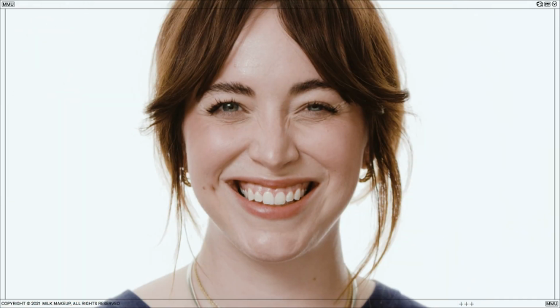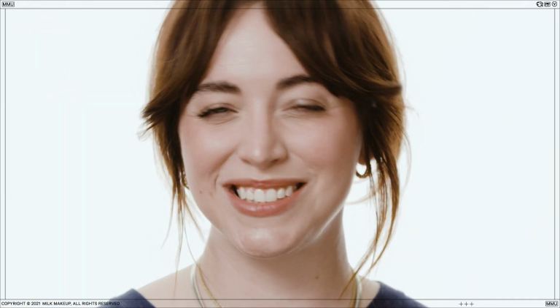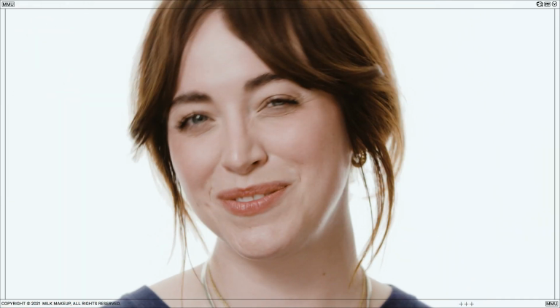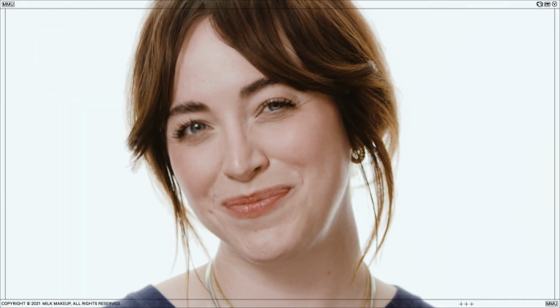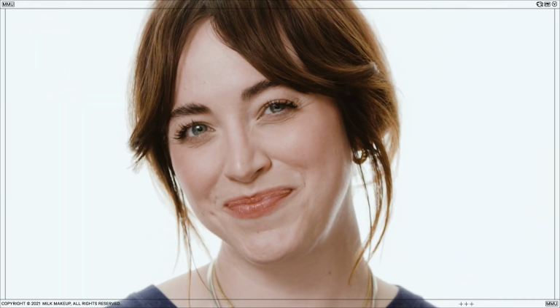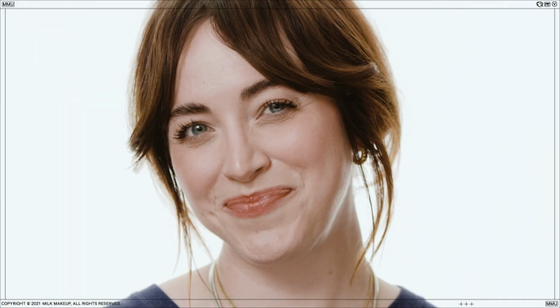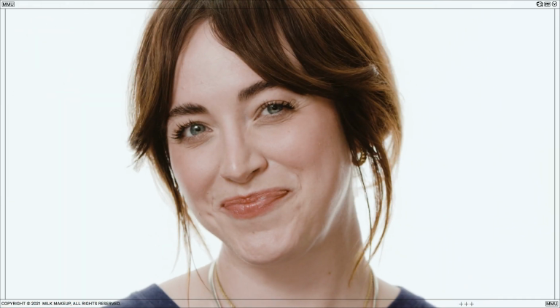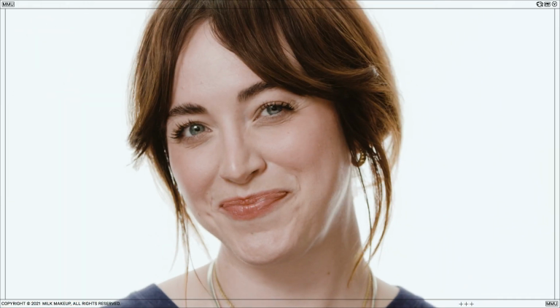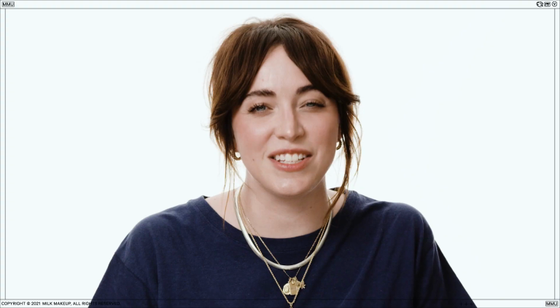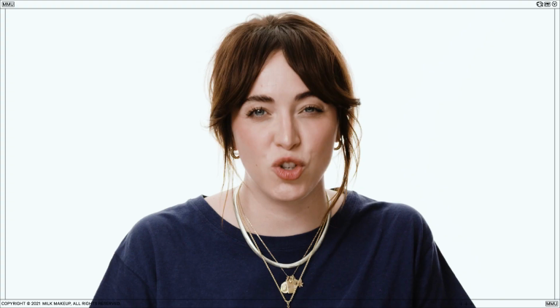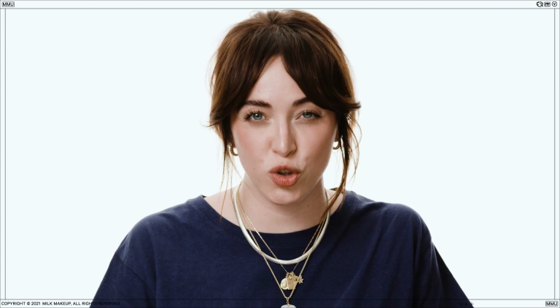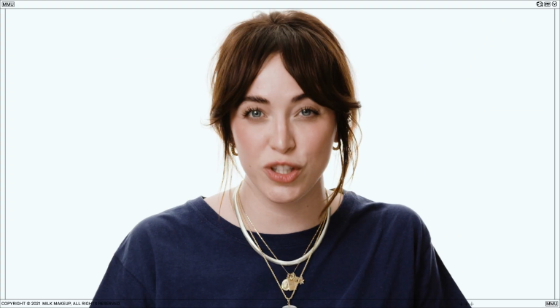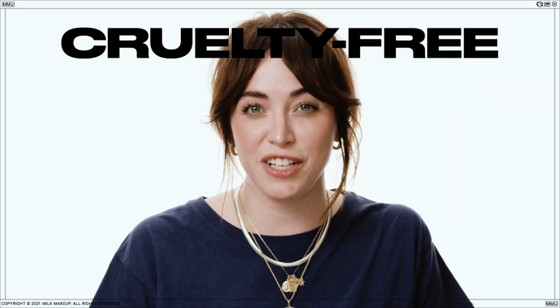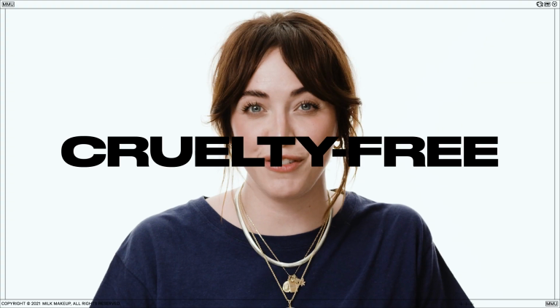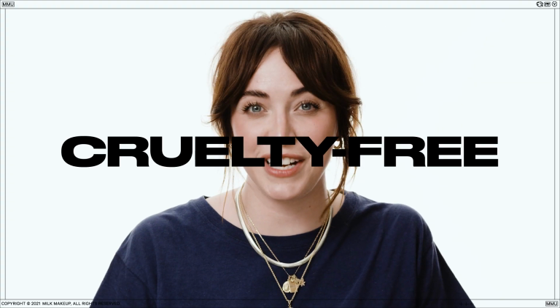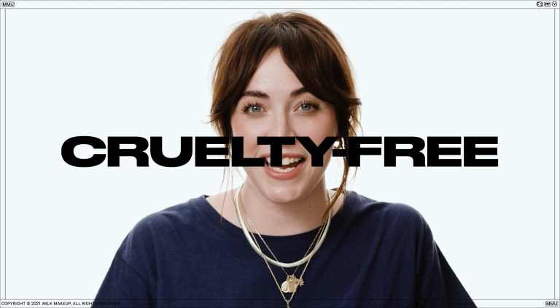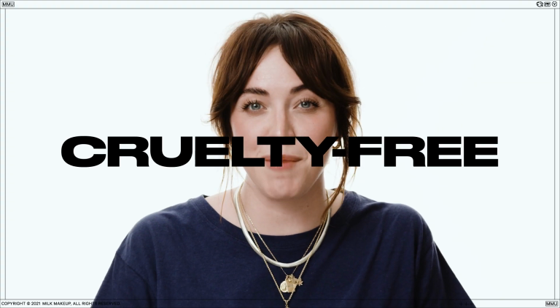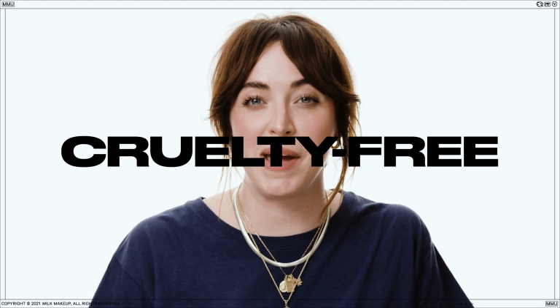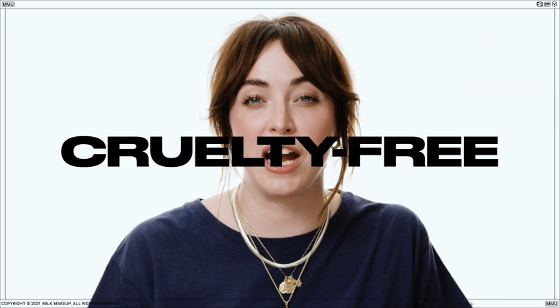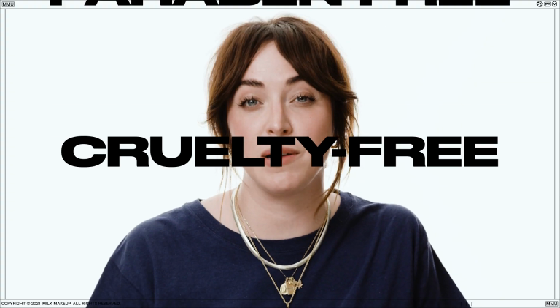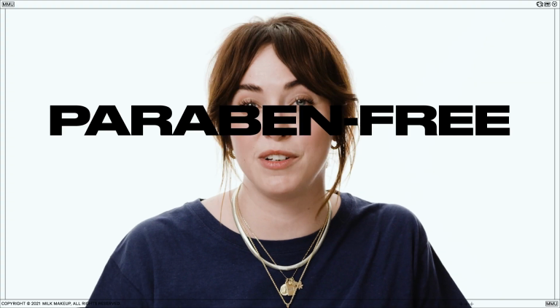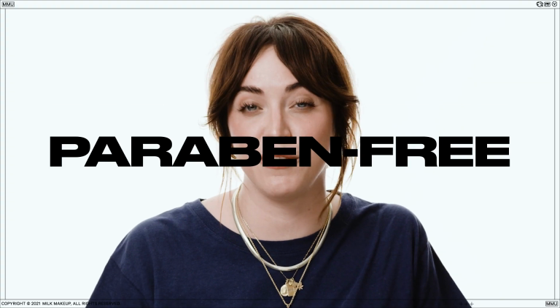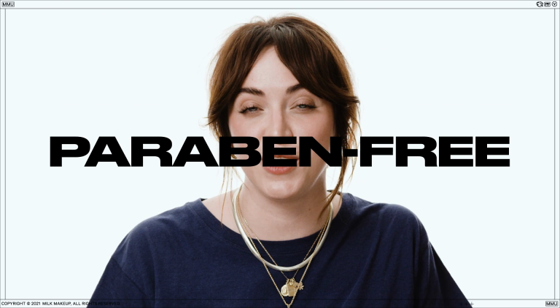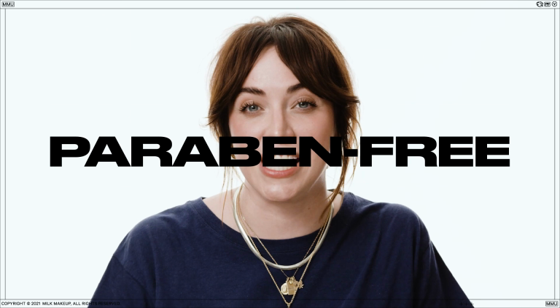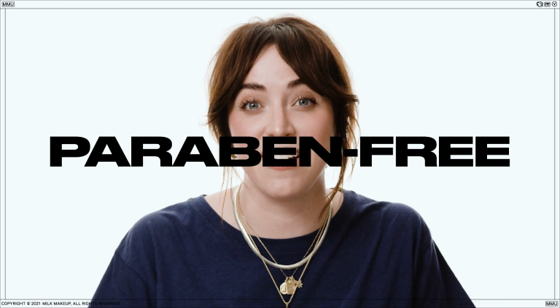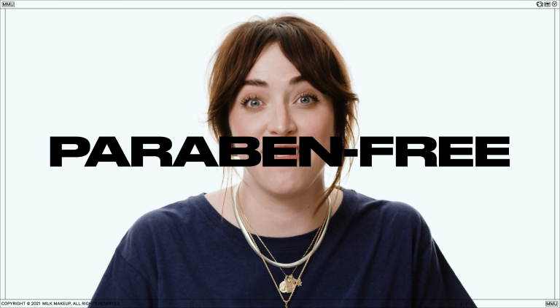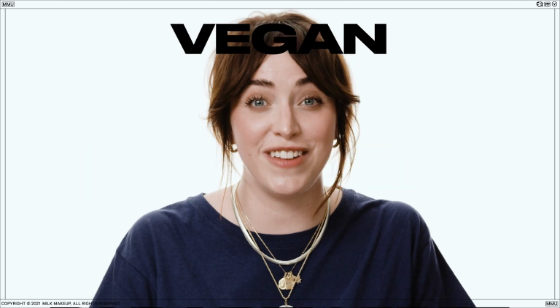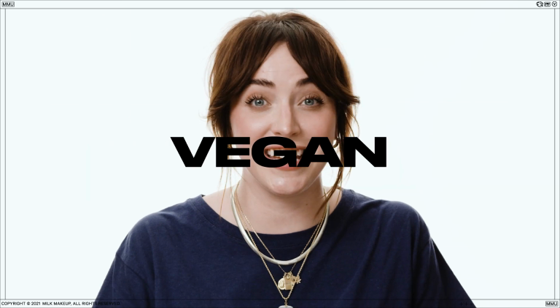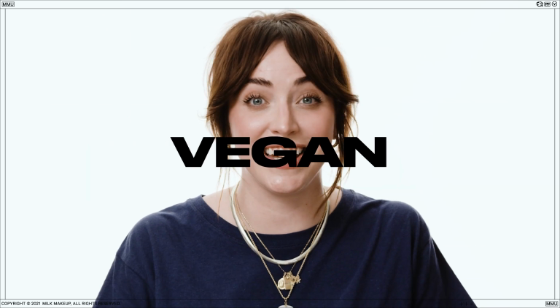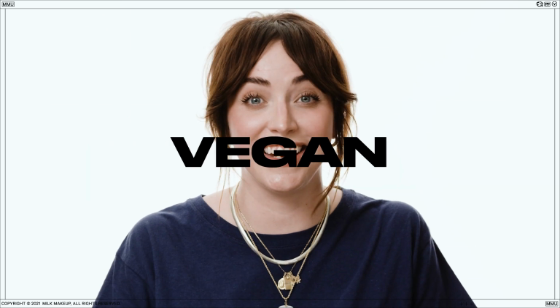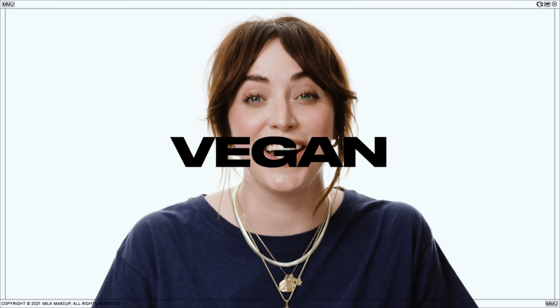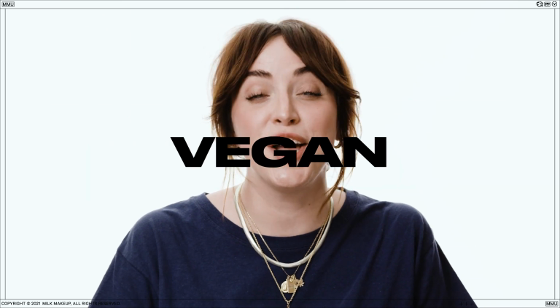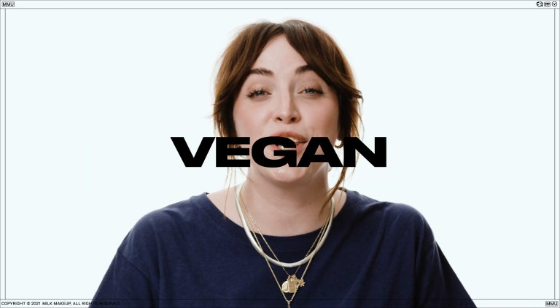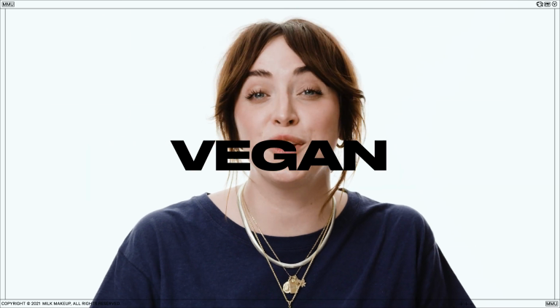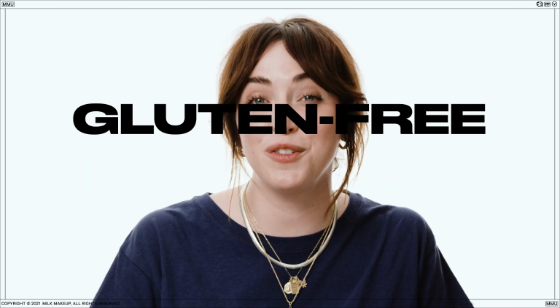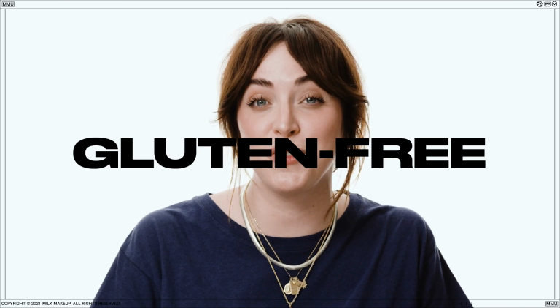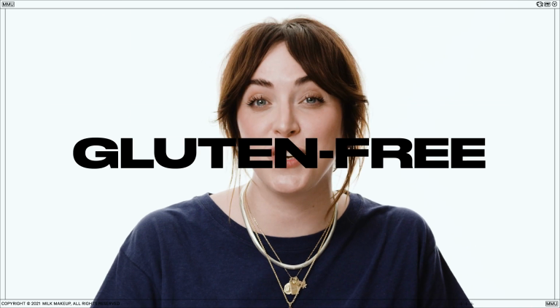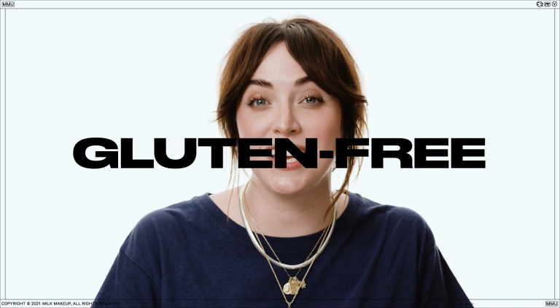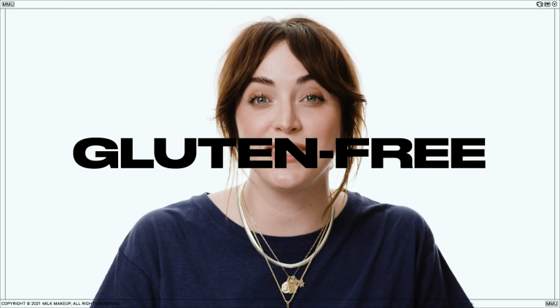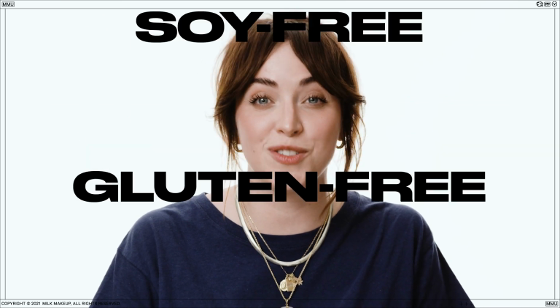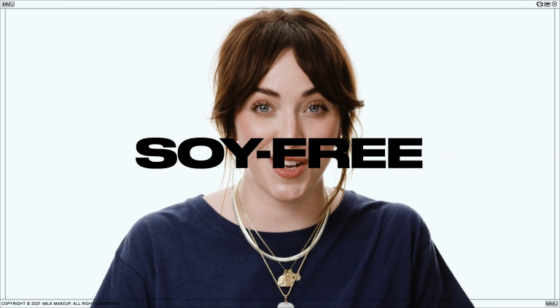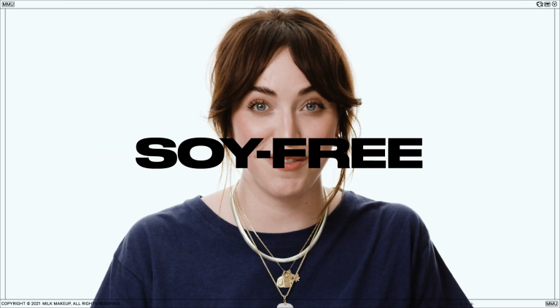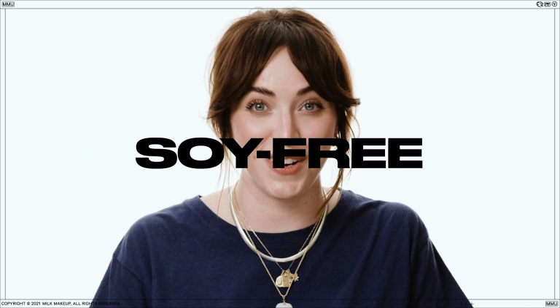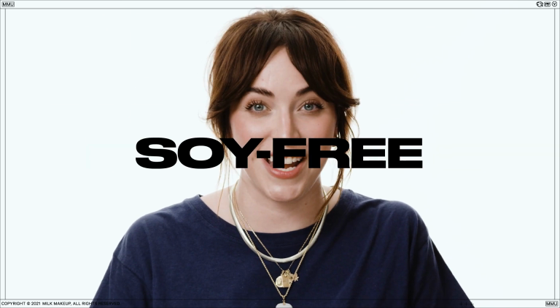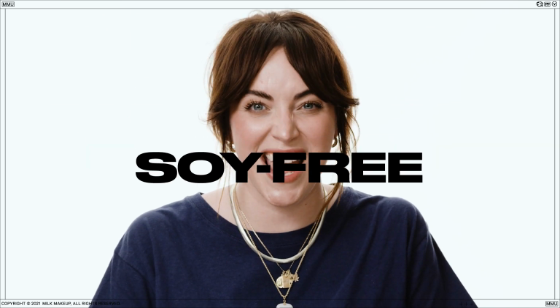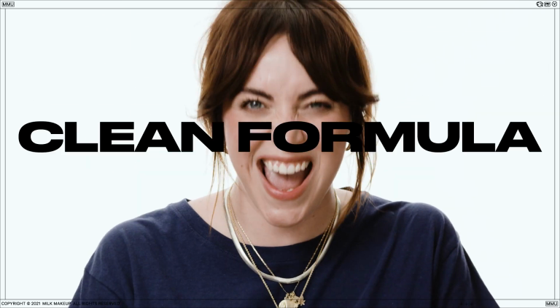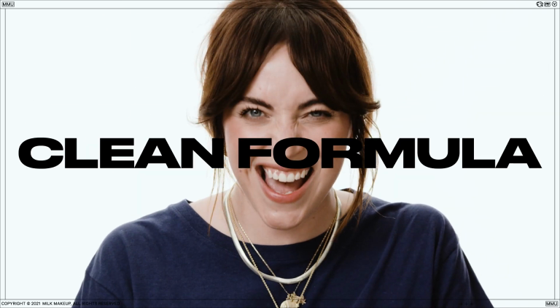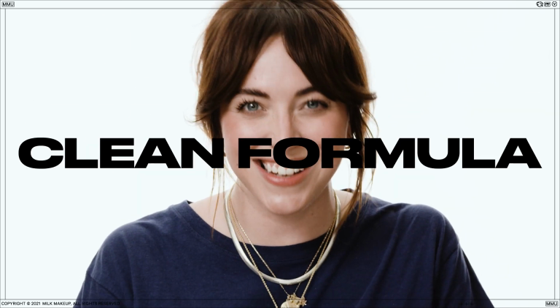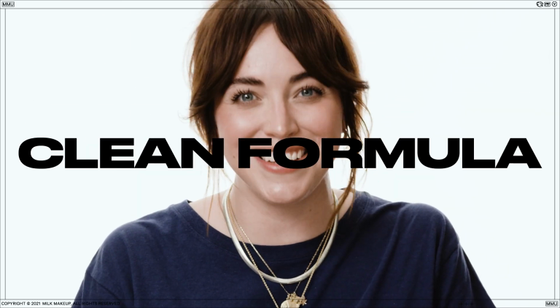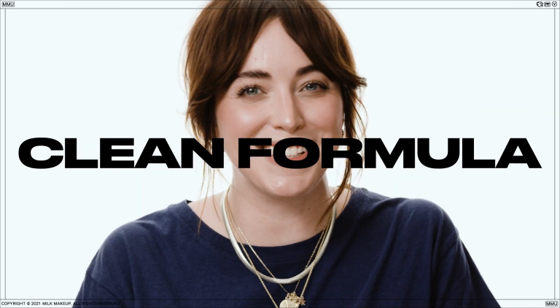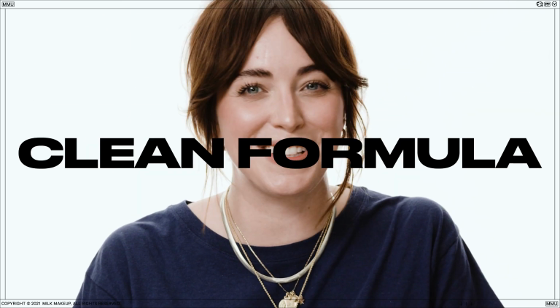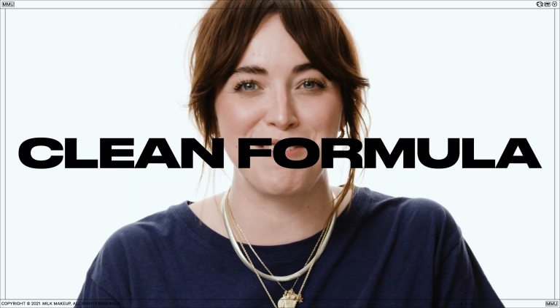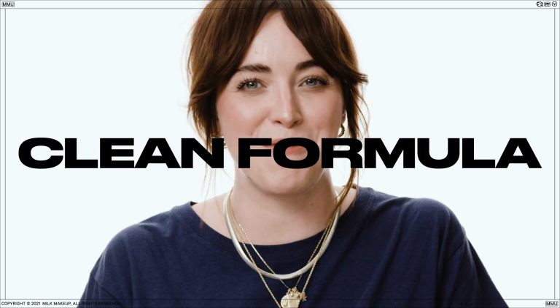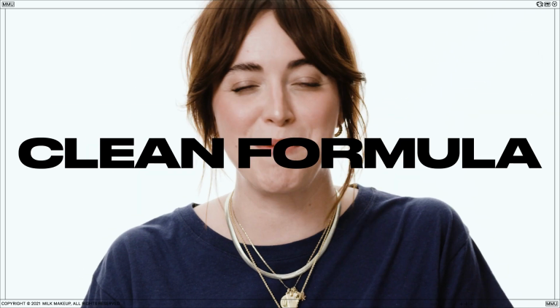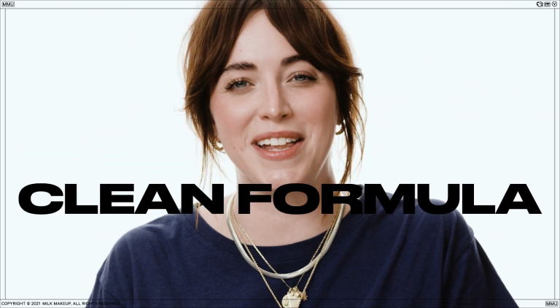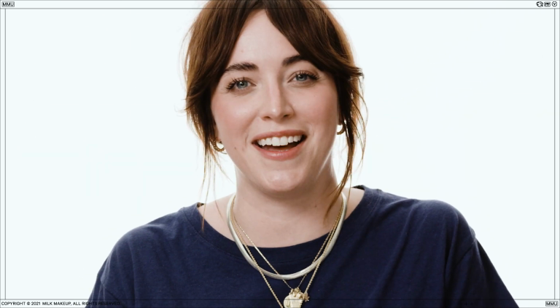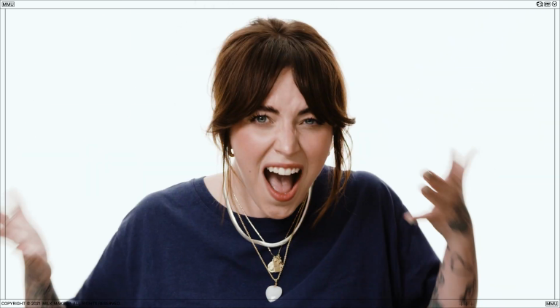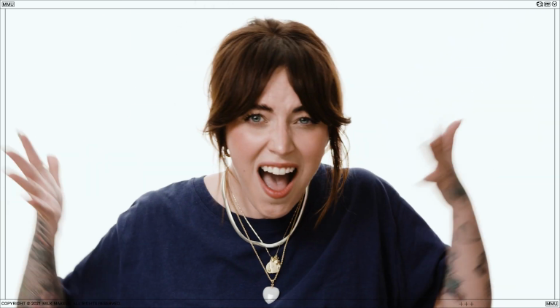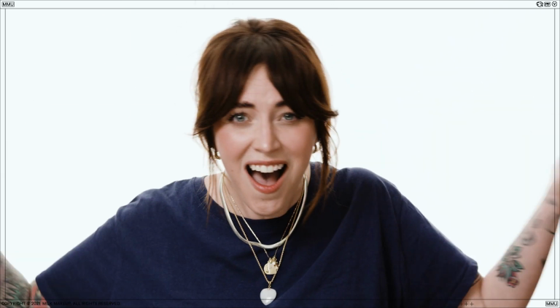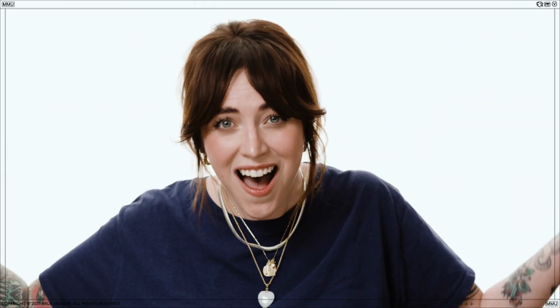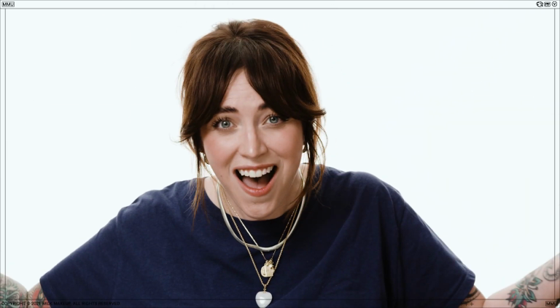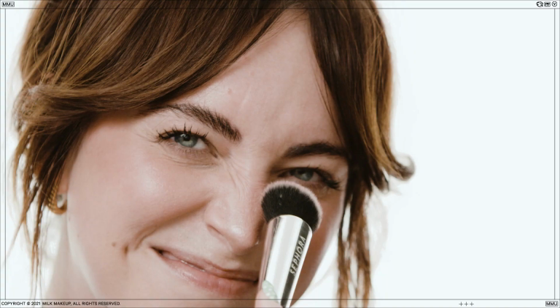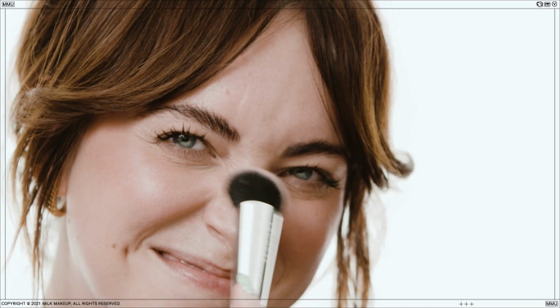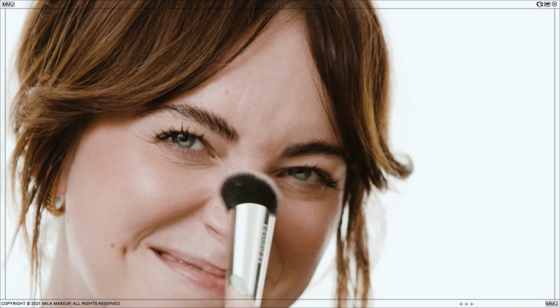Lip & Cheek is cruelty-free, paraben-free, vegan, gluten-free, soy-free, and it's a clean formula. Later, Milk Fam.